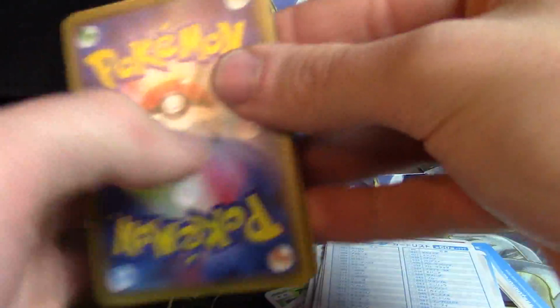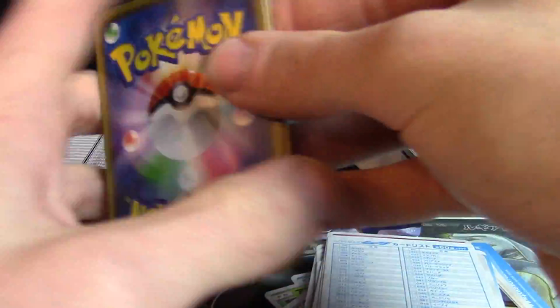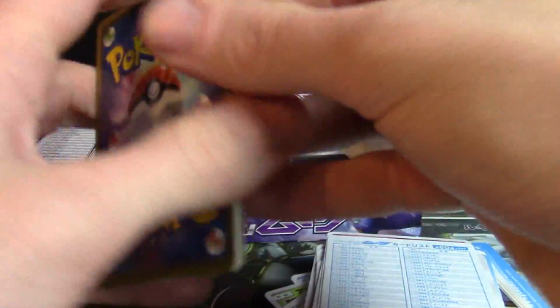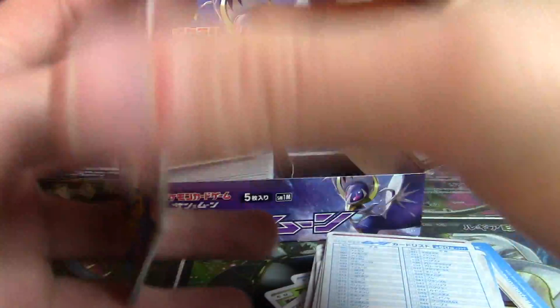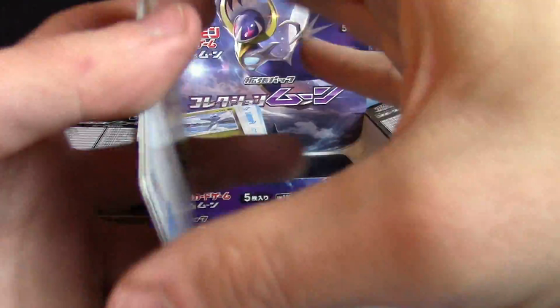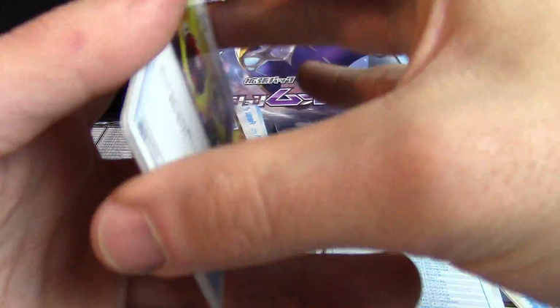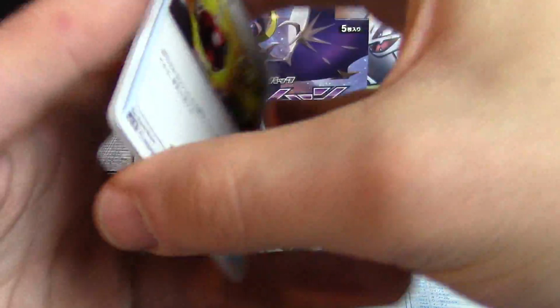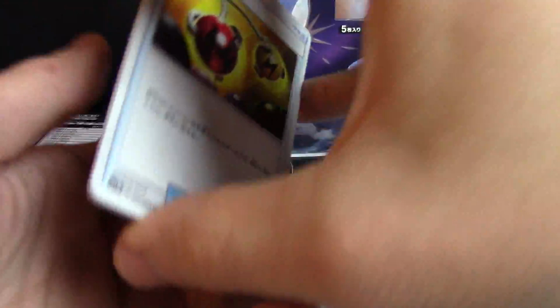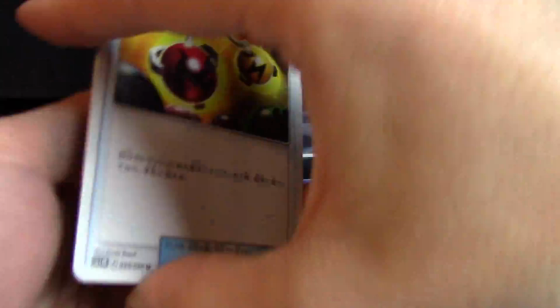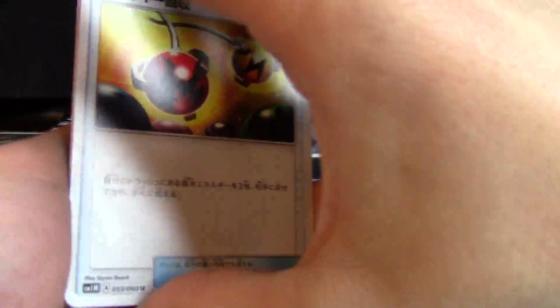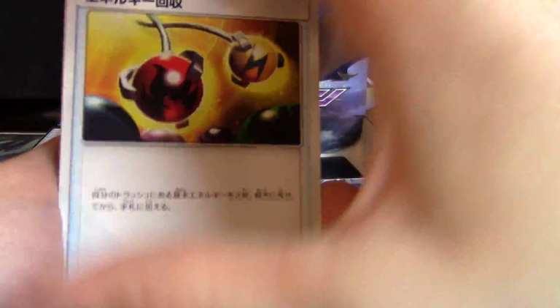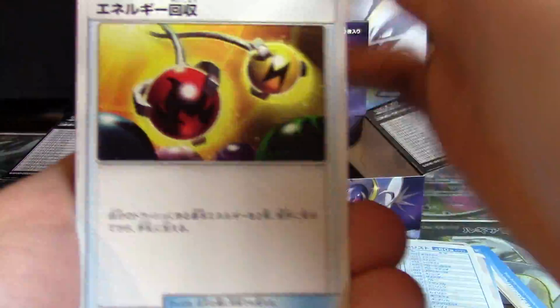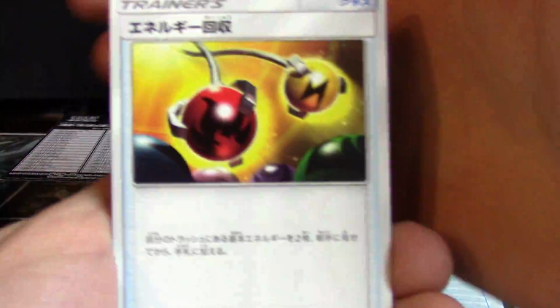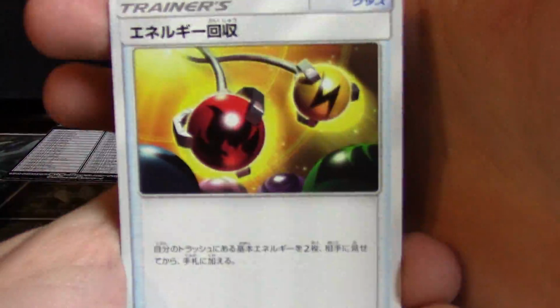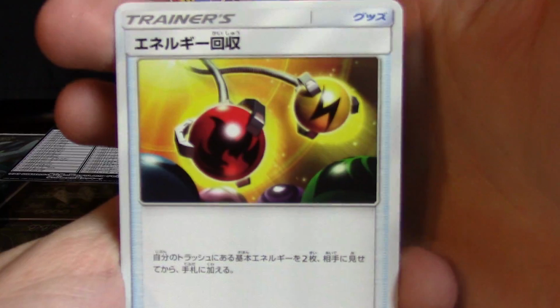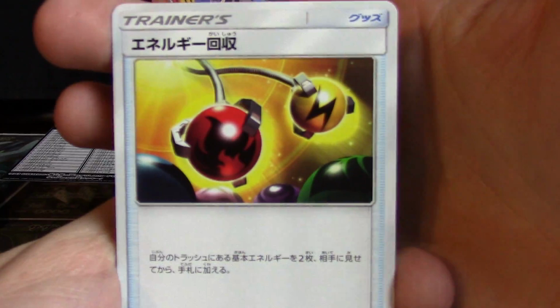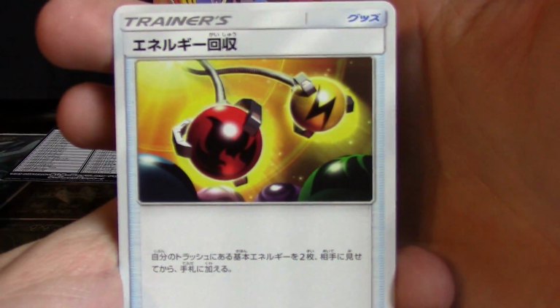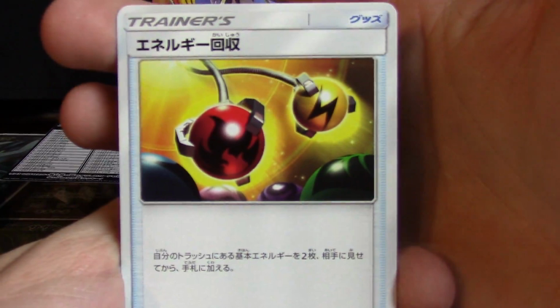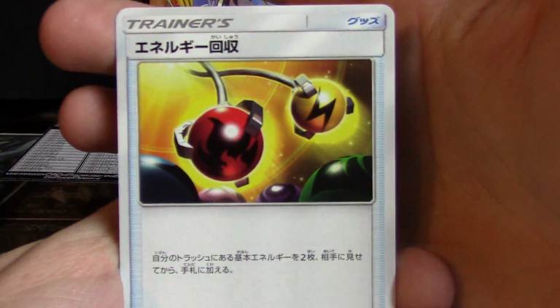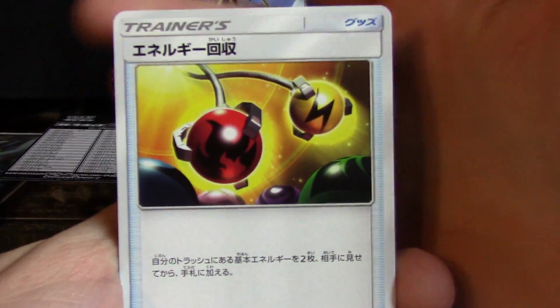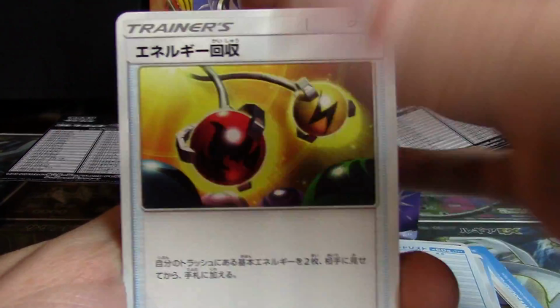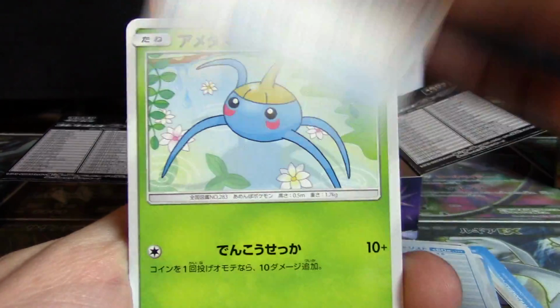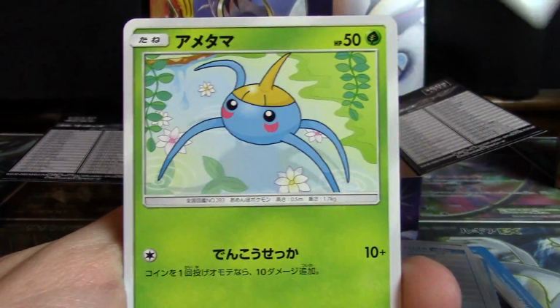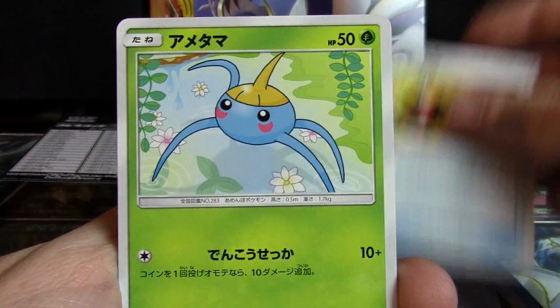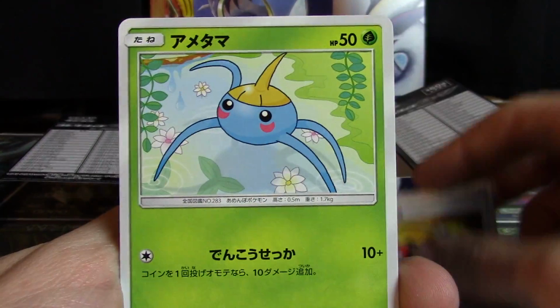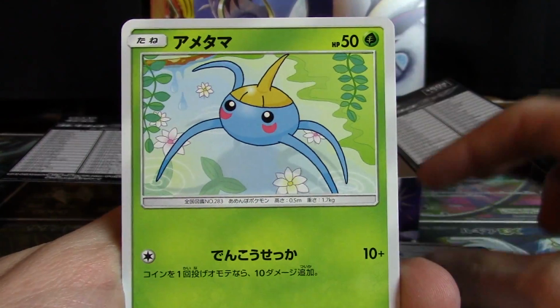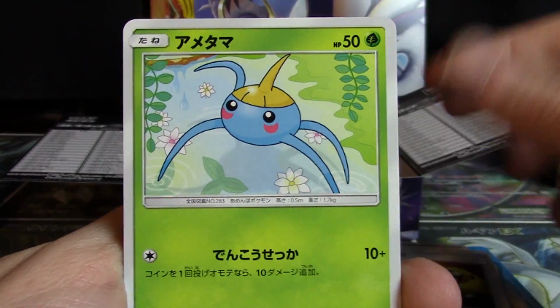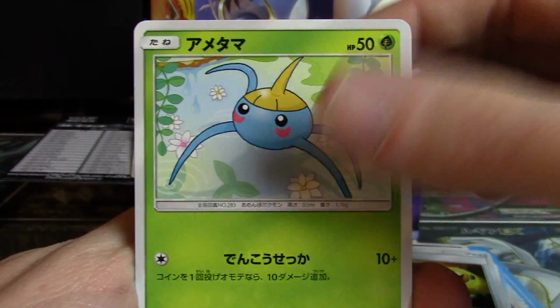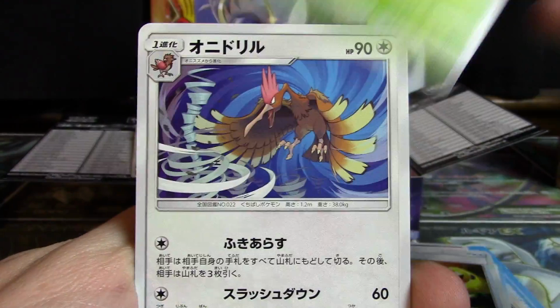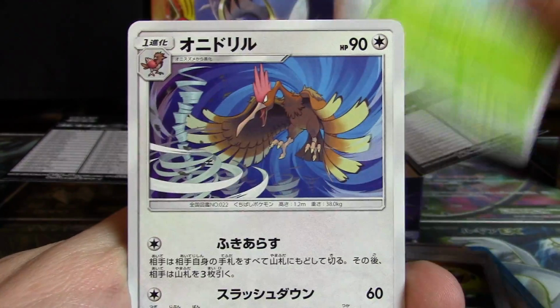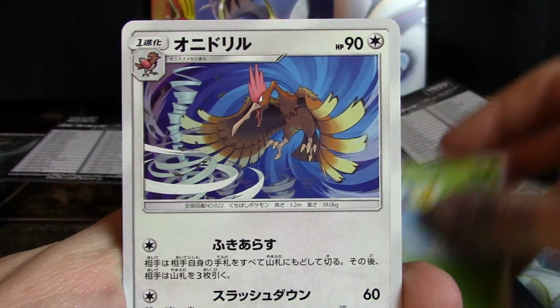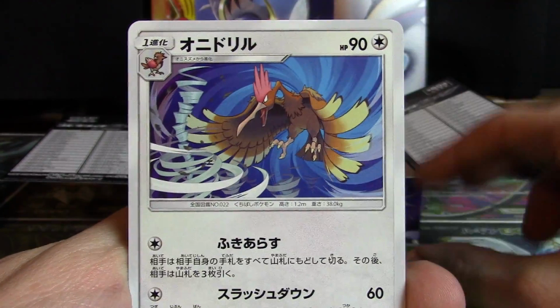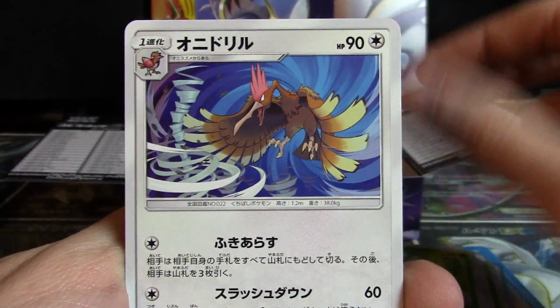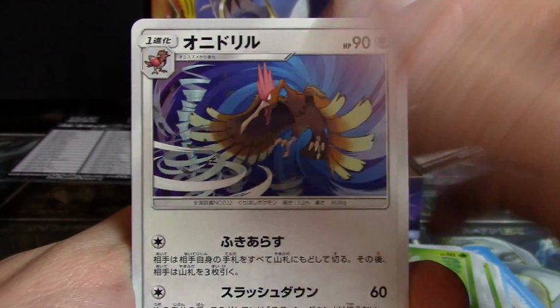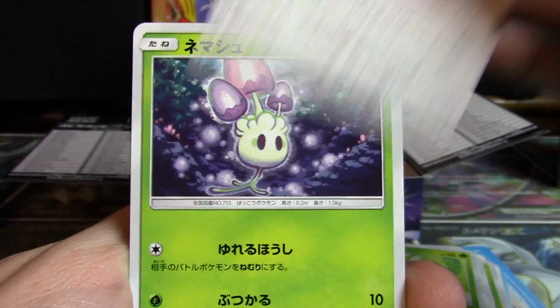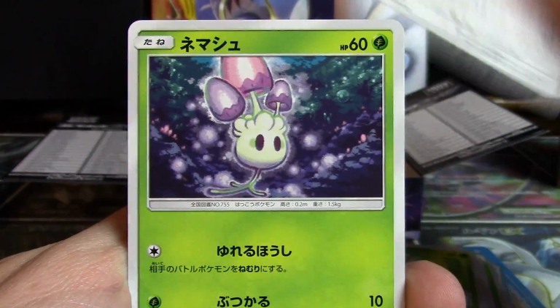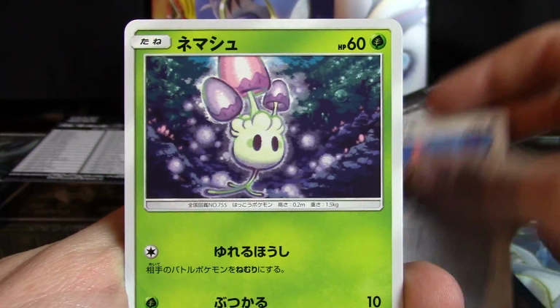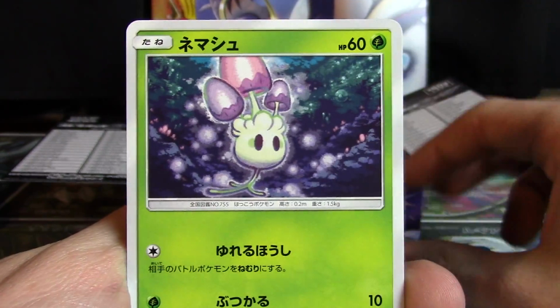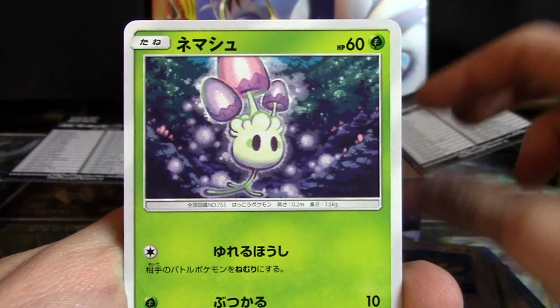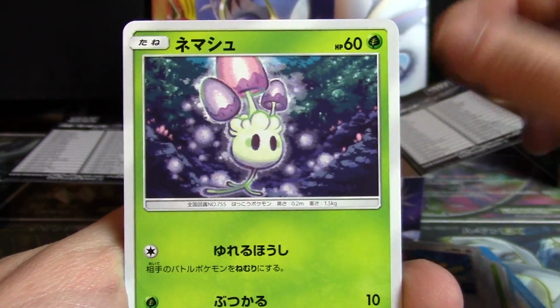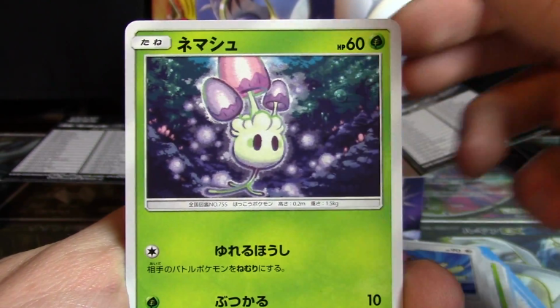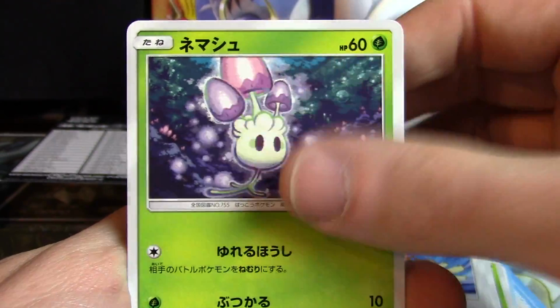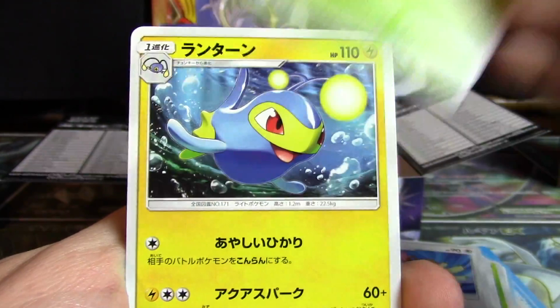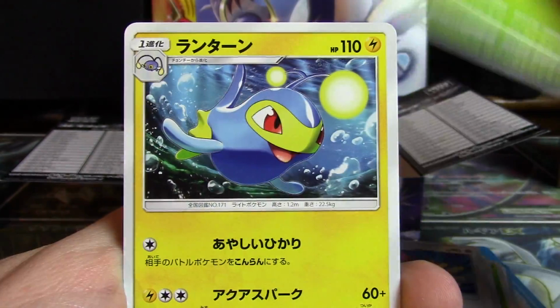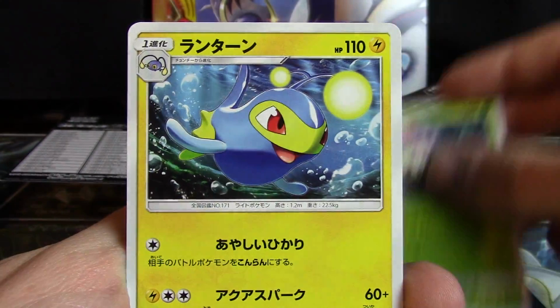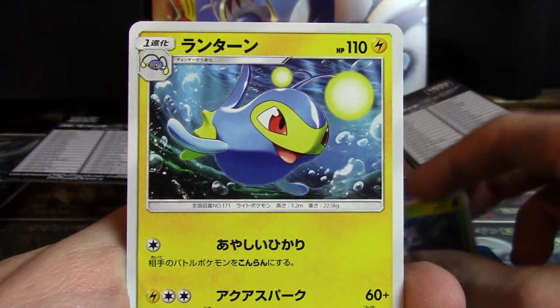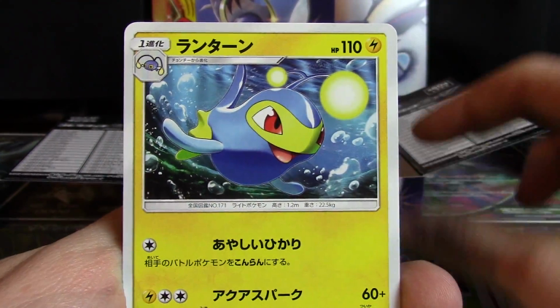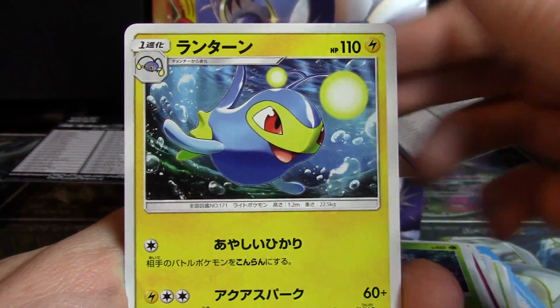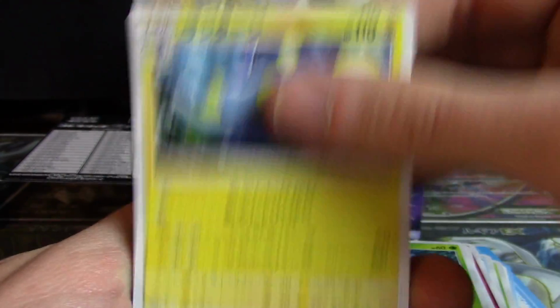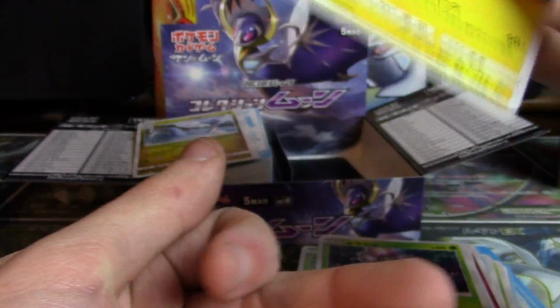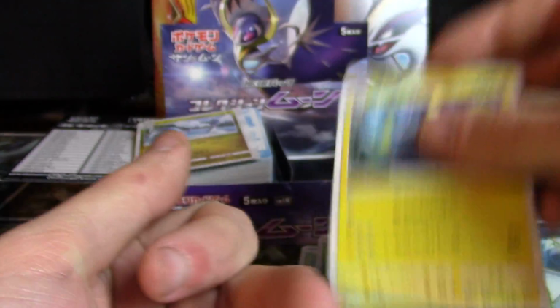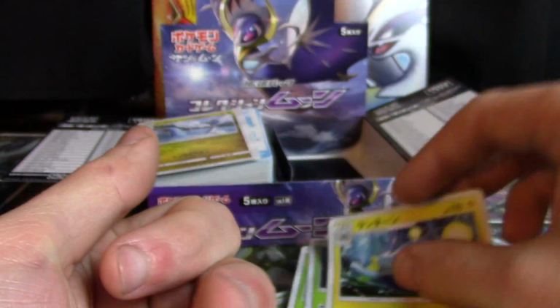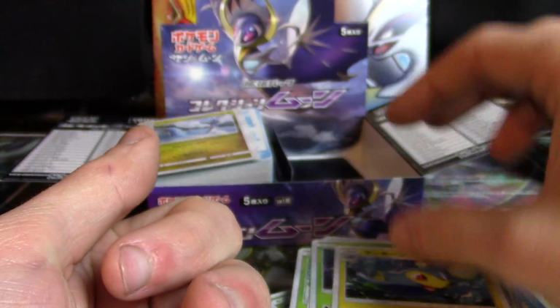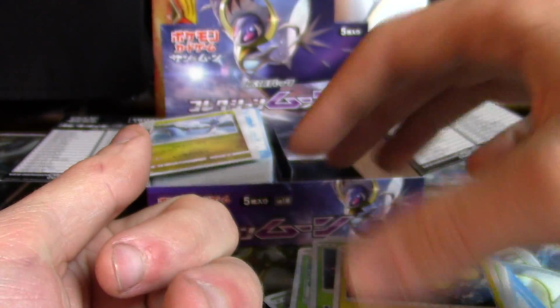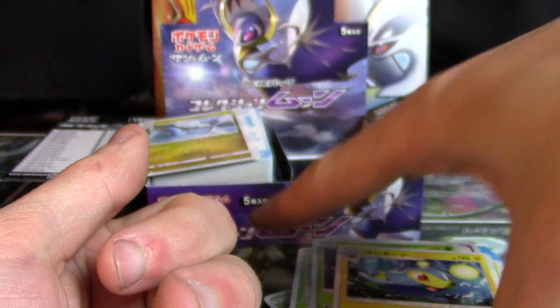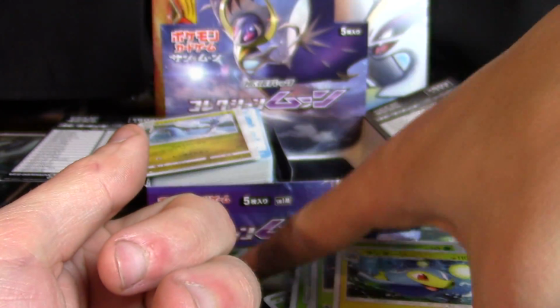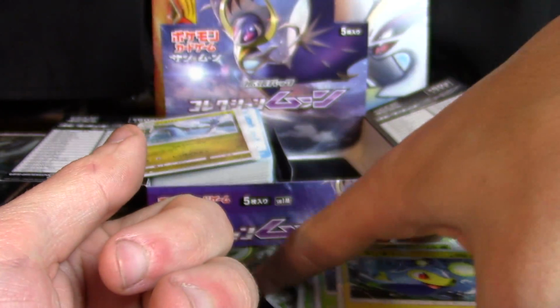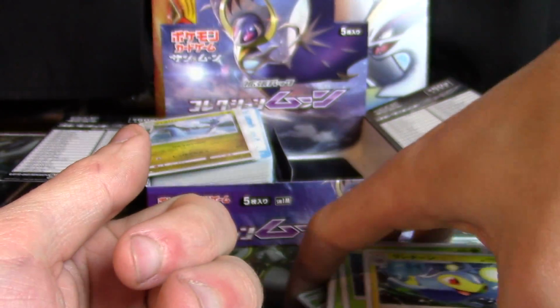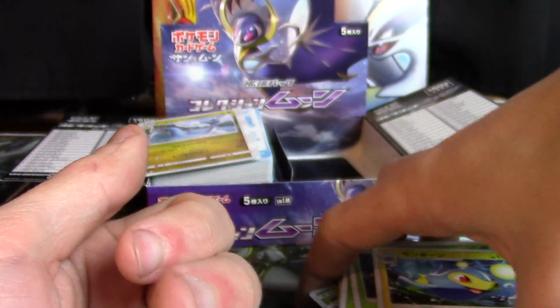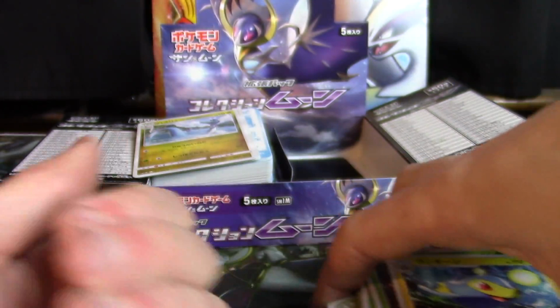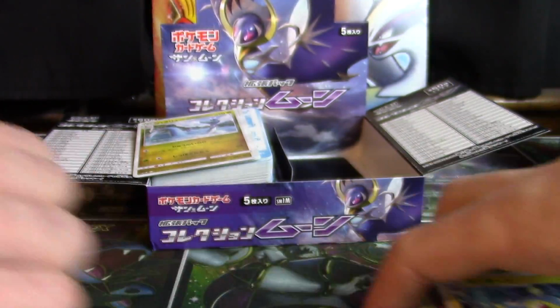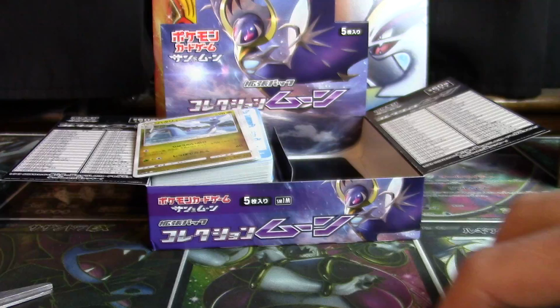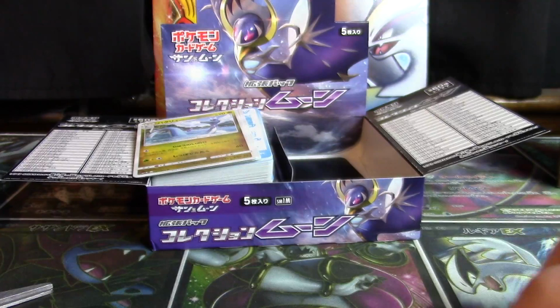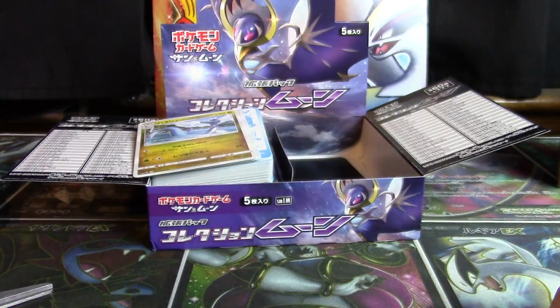That last pack gives us an Energy Retrieval, Surskit, Fearow, Marowak, and a Lanturn.